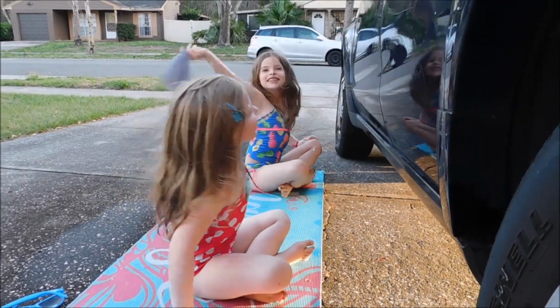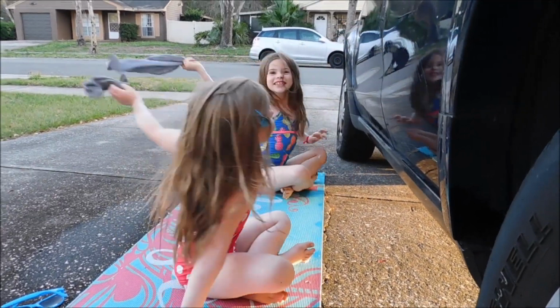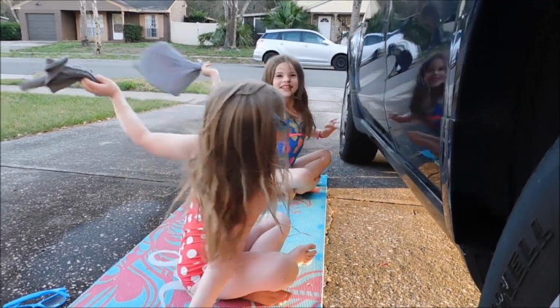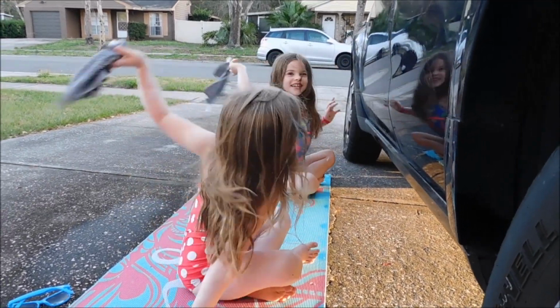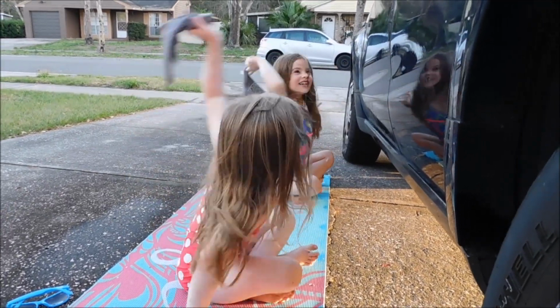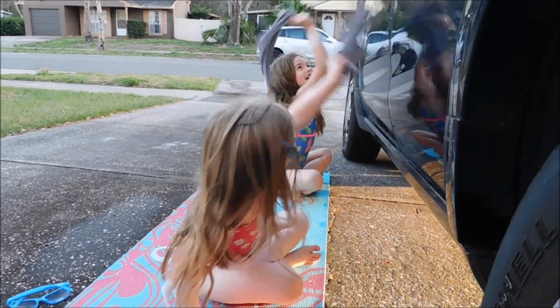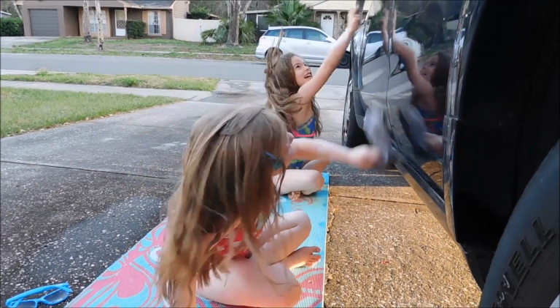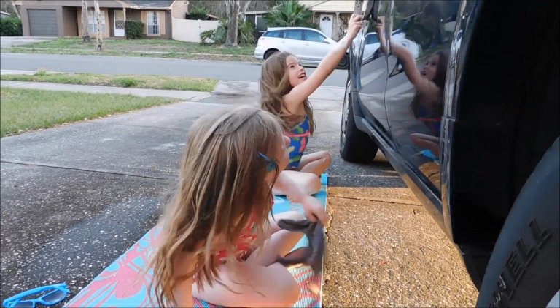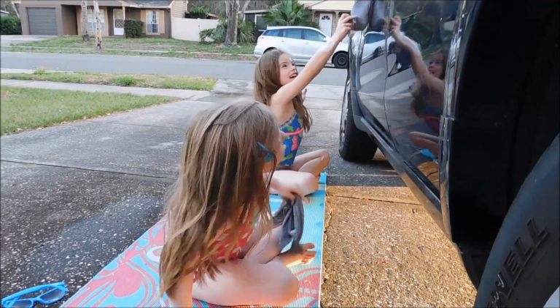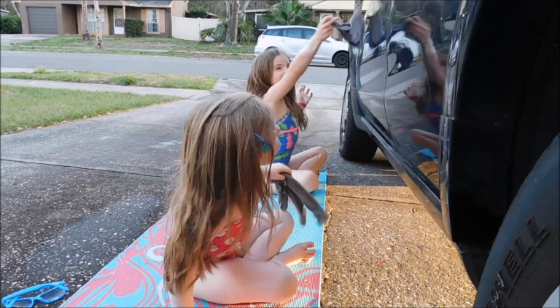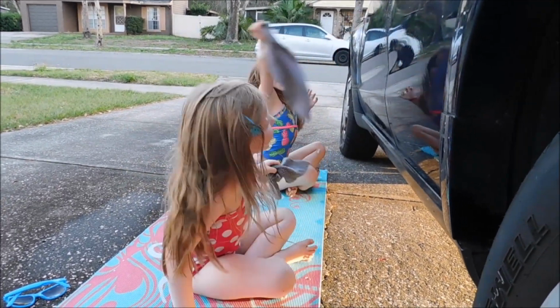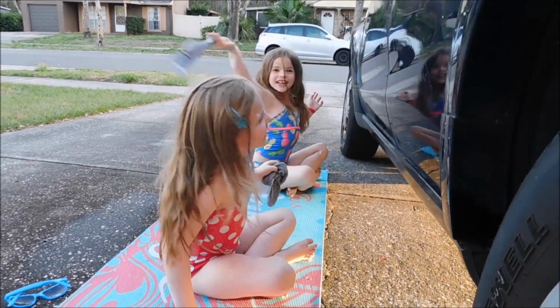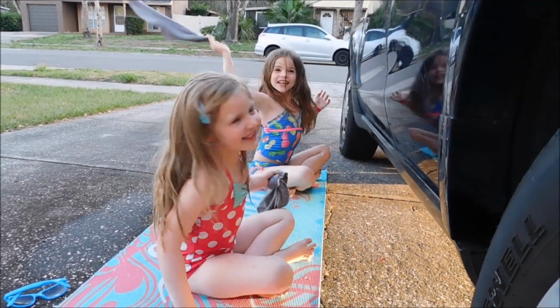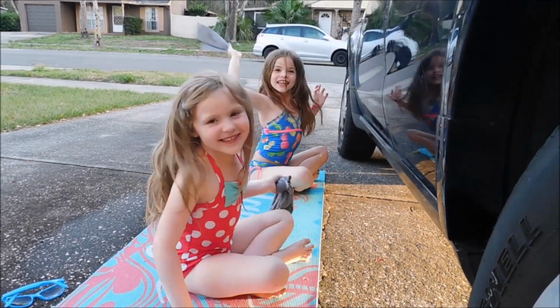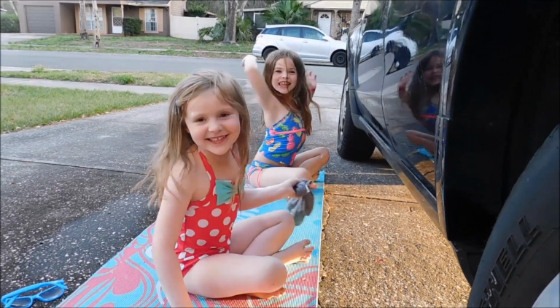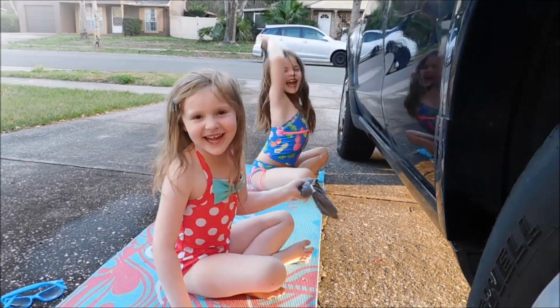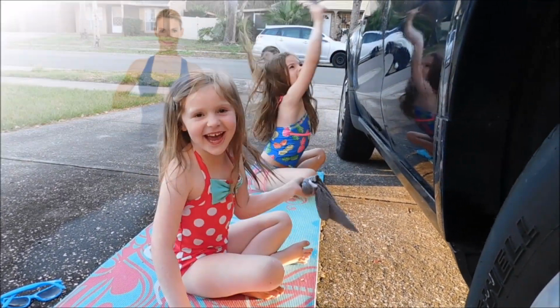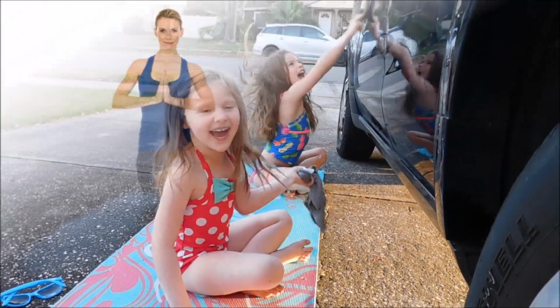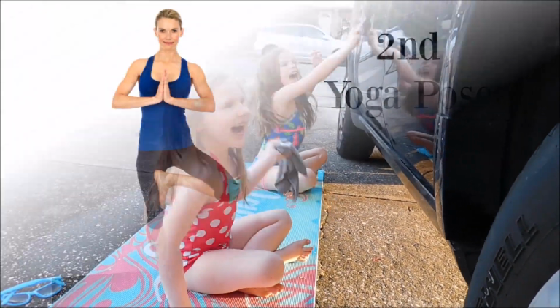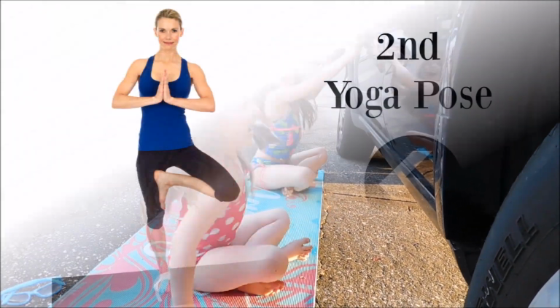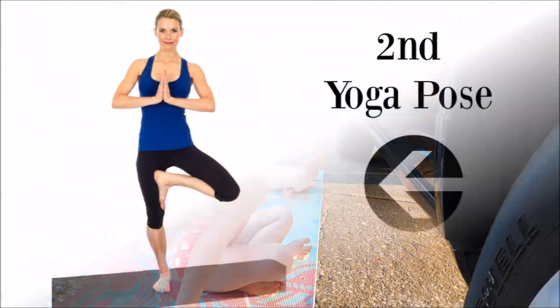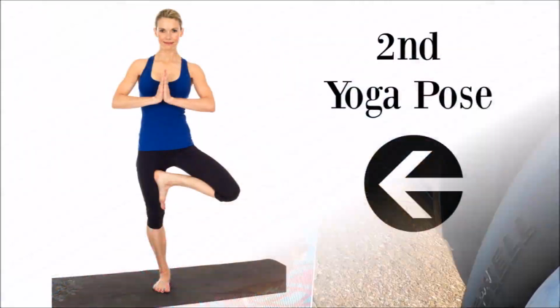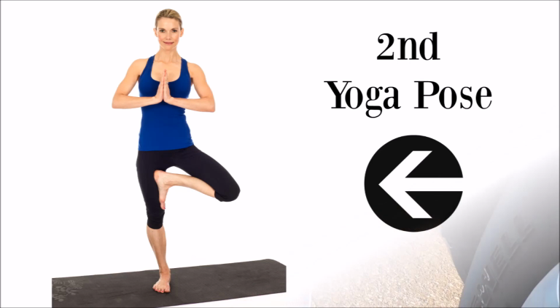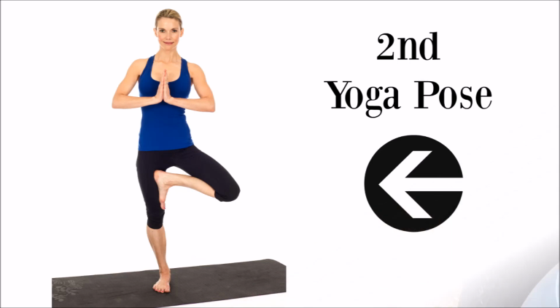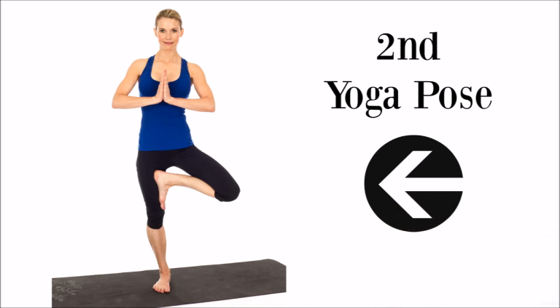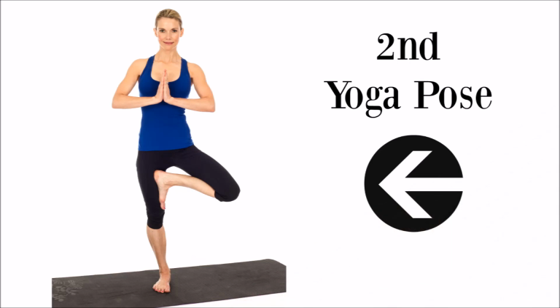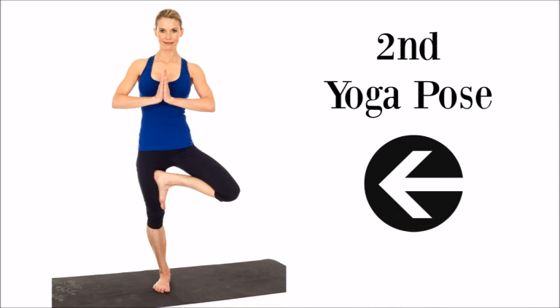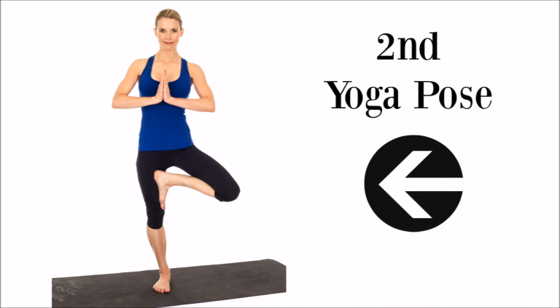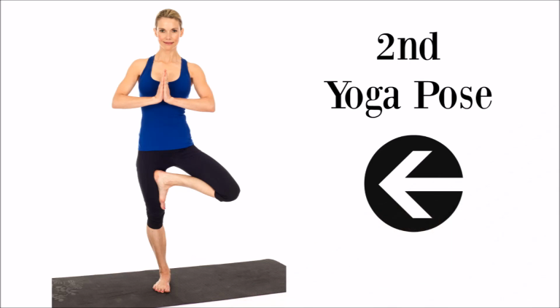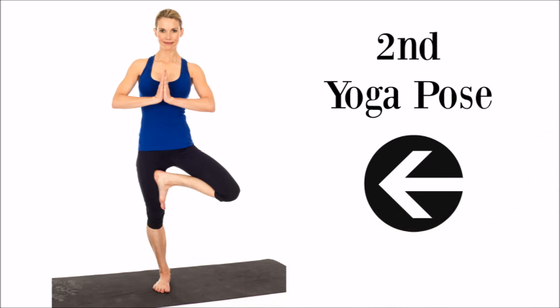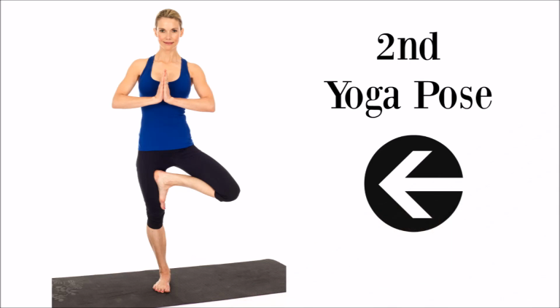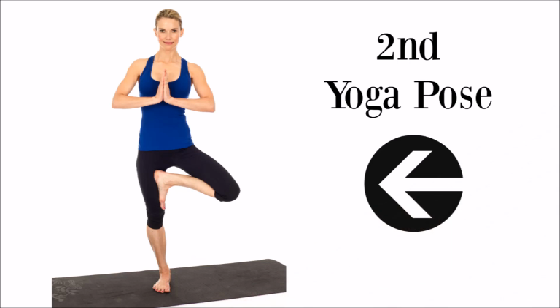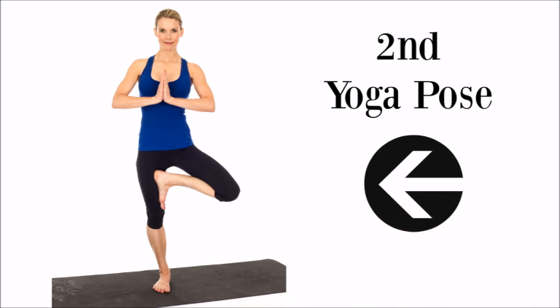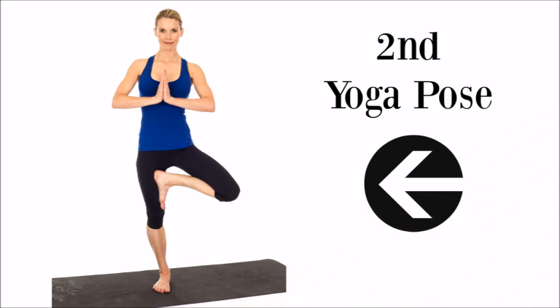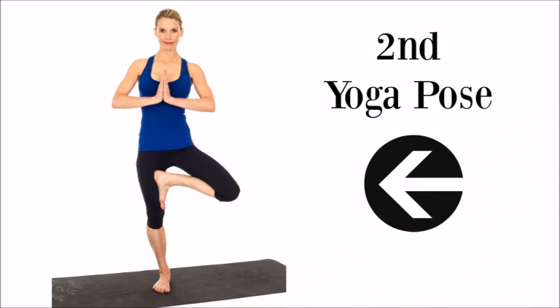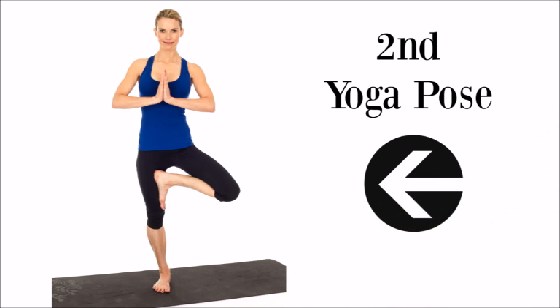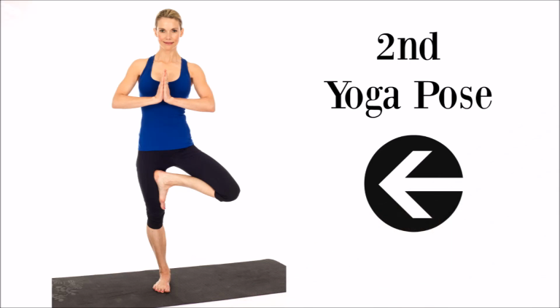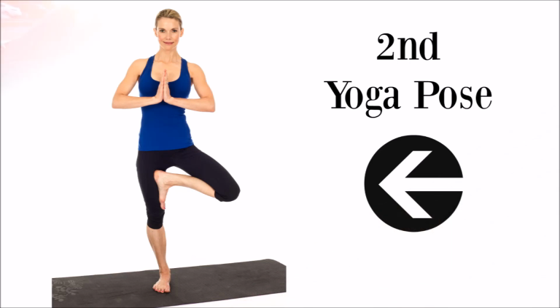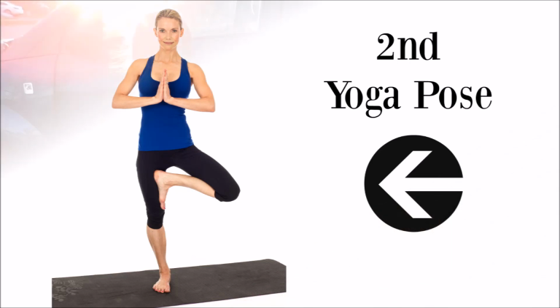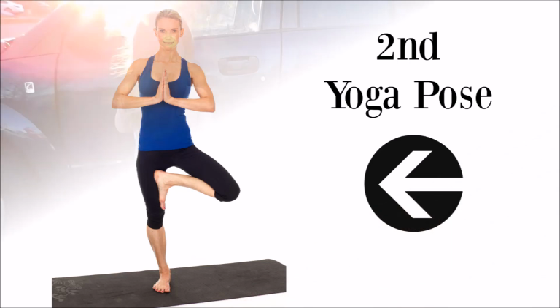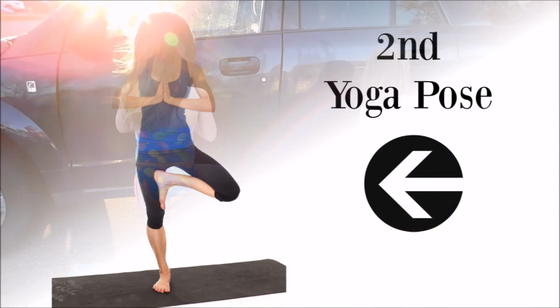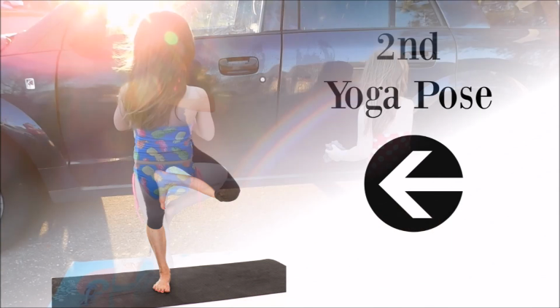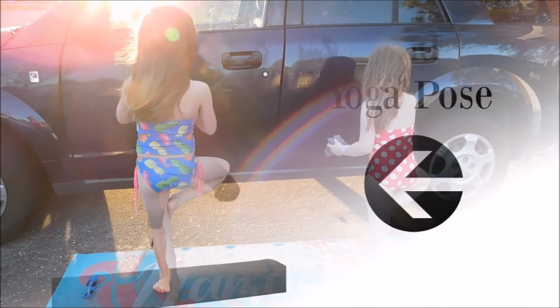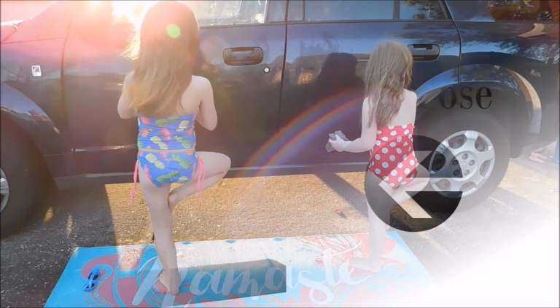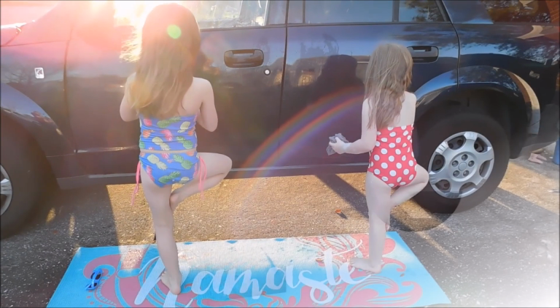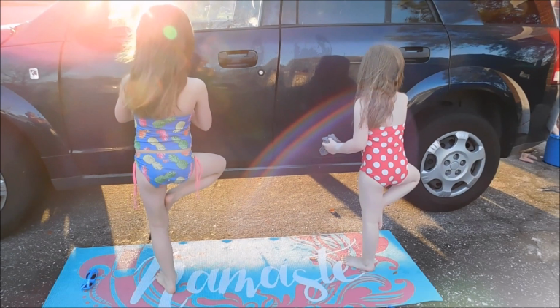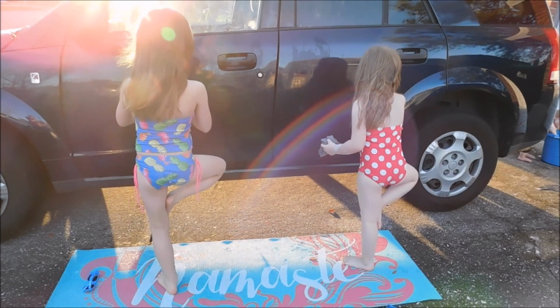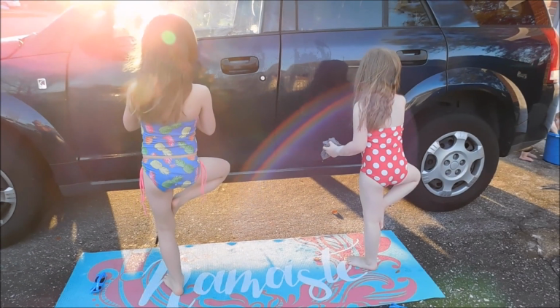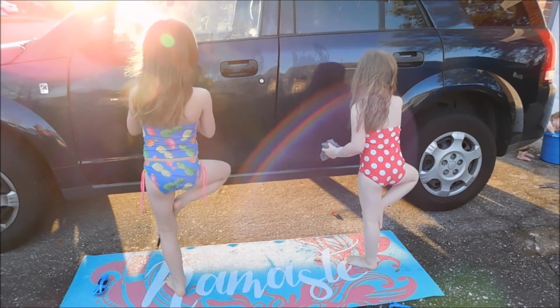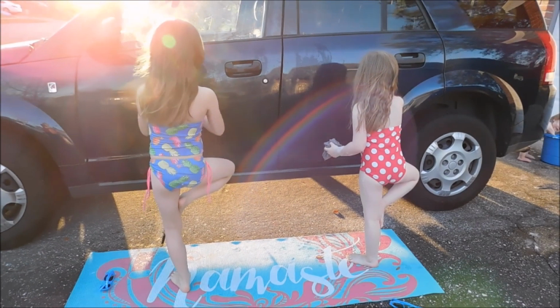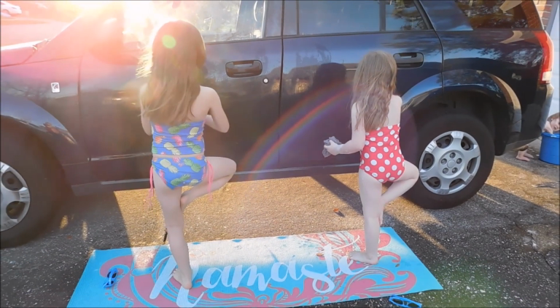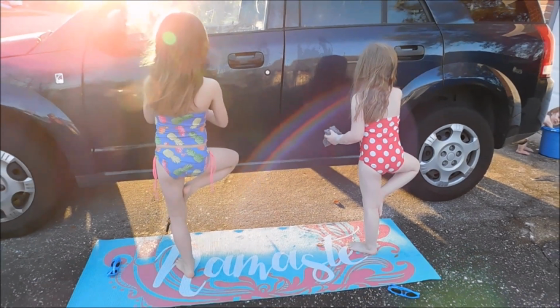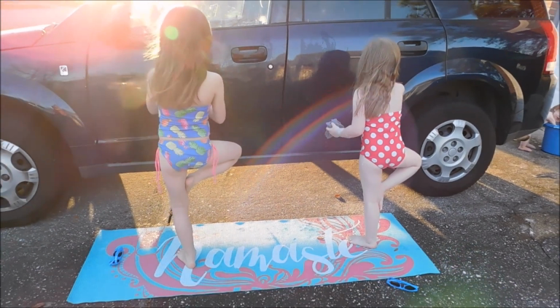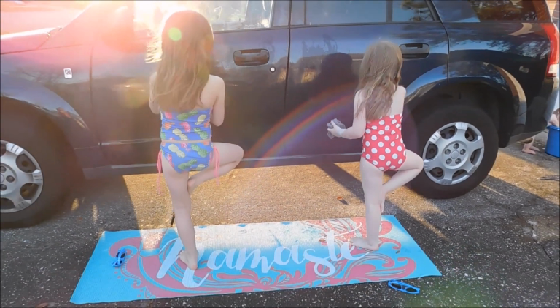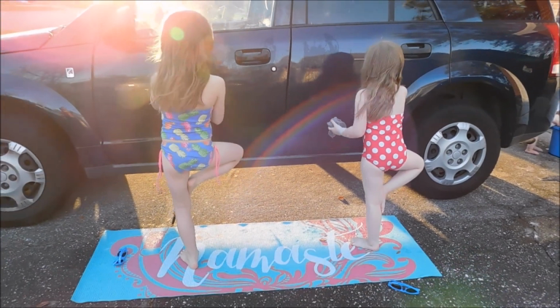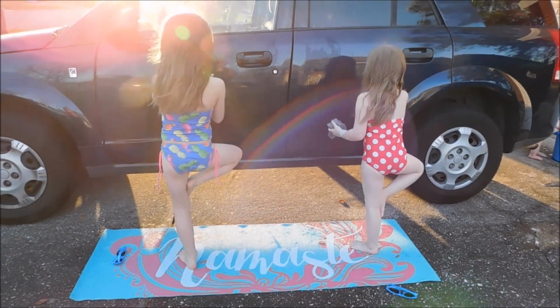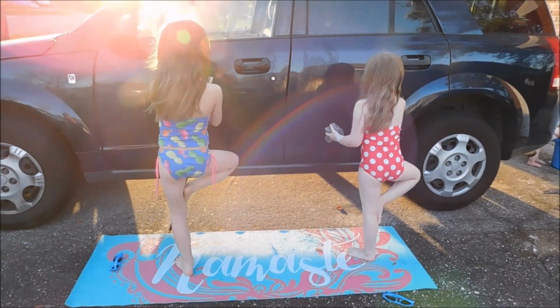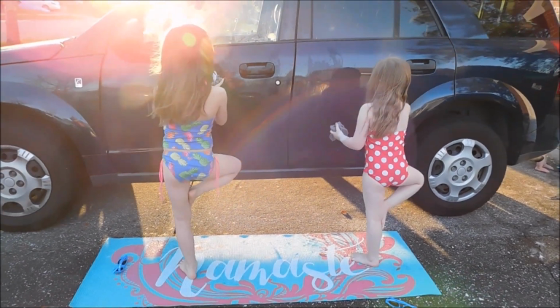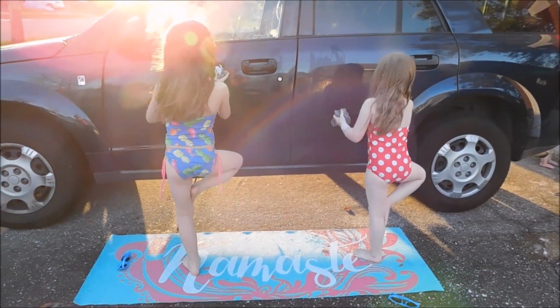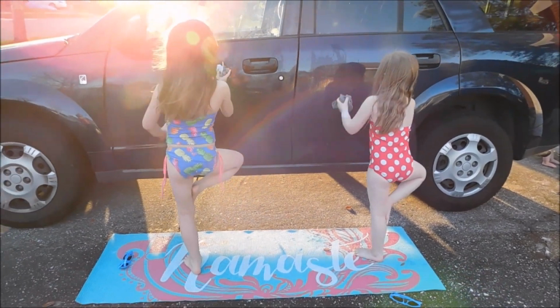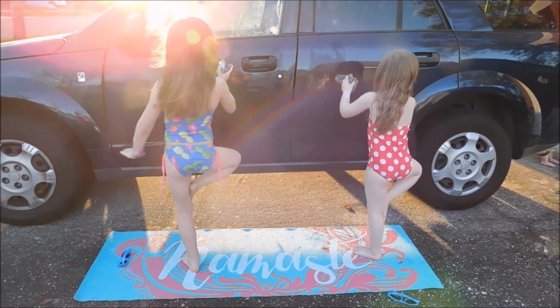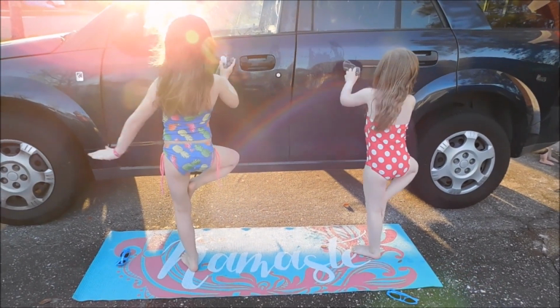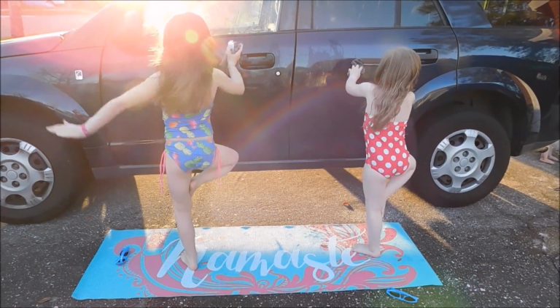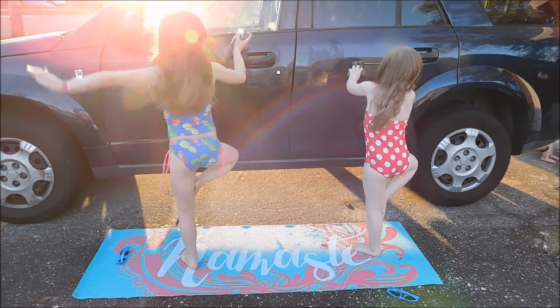Alright, ready for your second pose? Yeah! Alright, their second pose is tree pose.